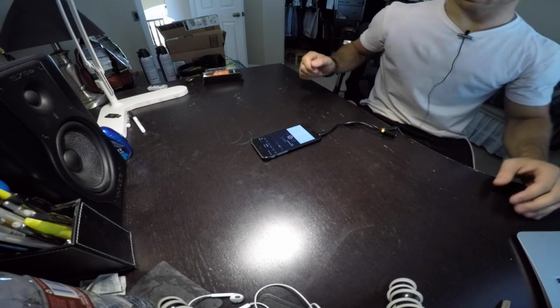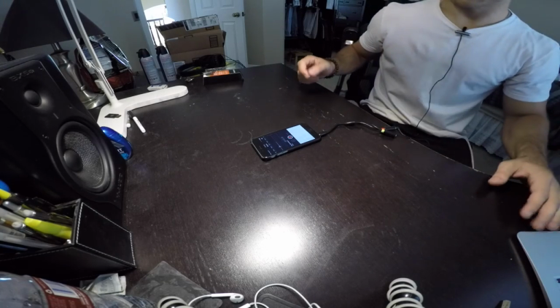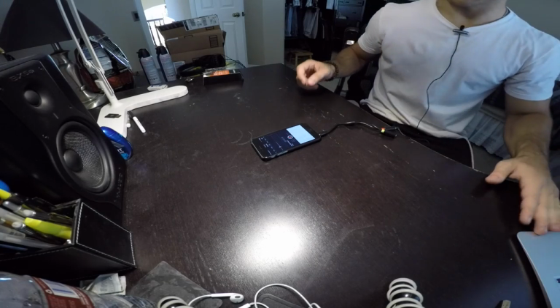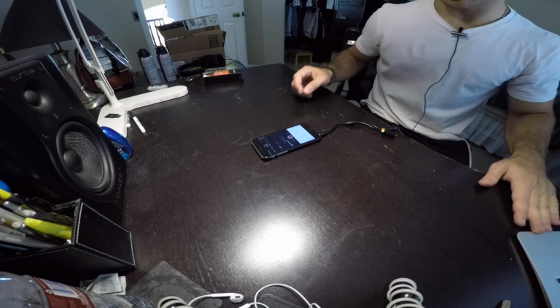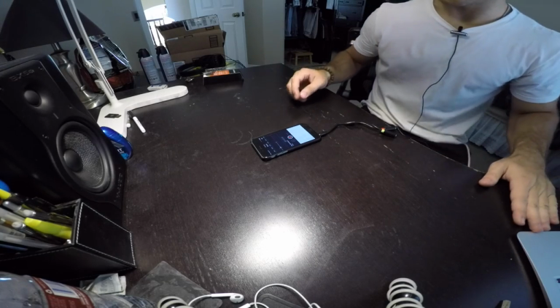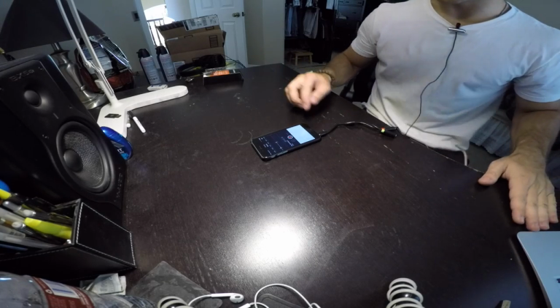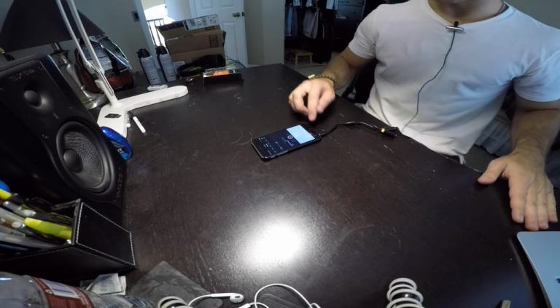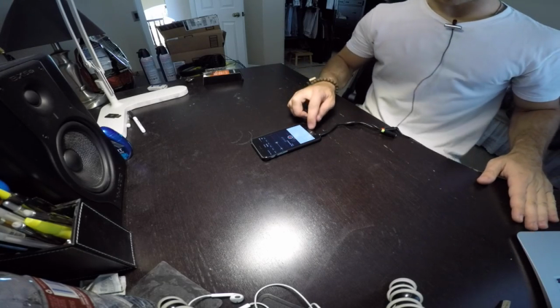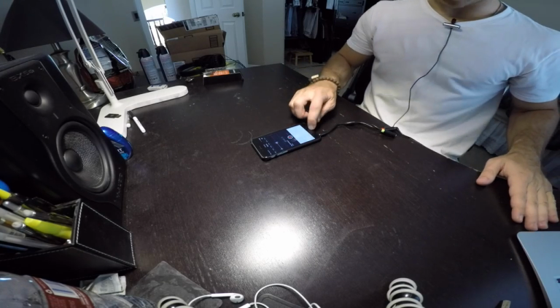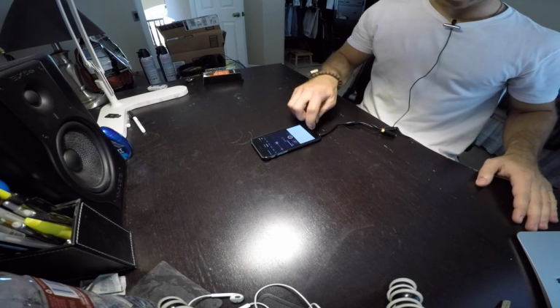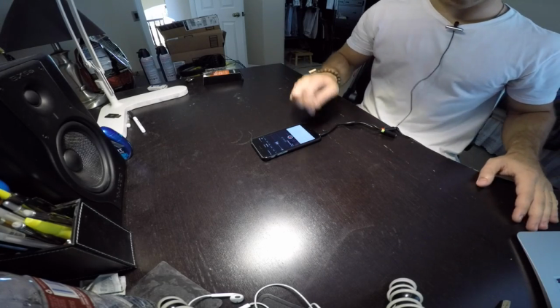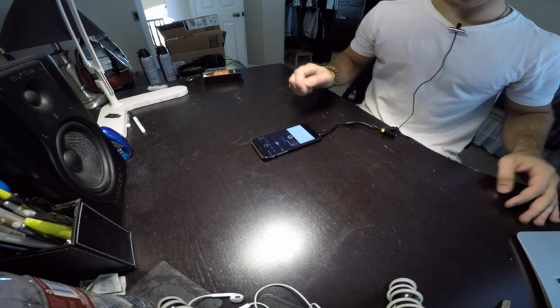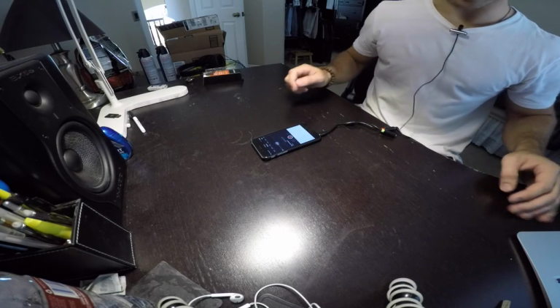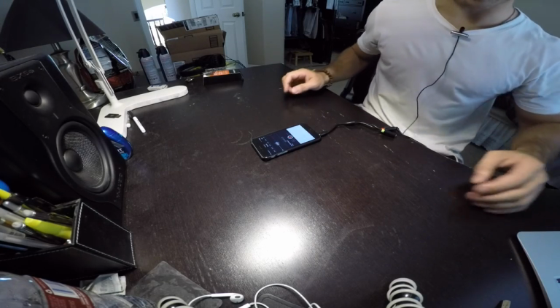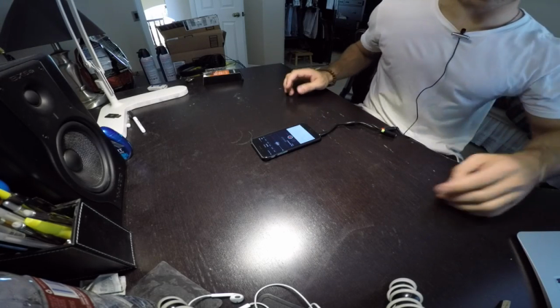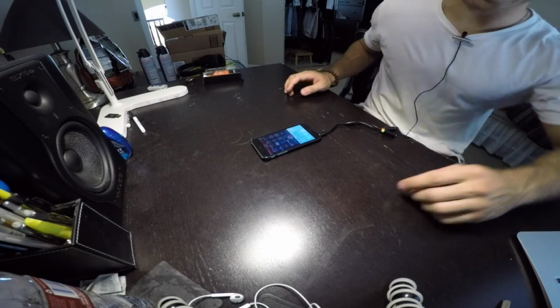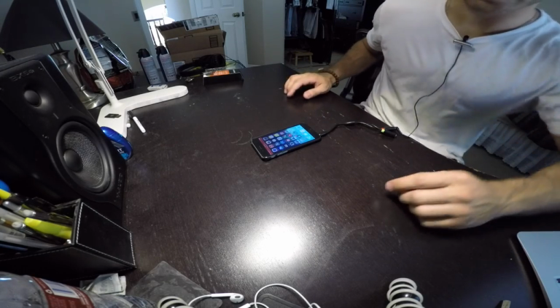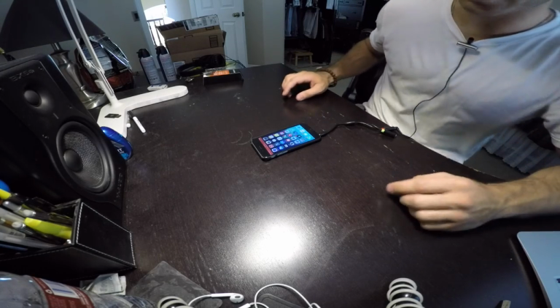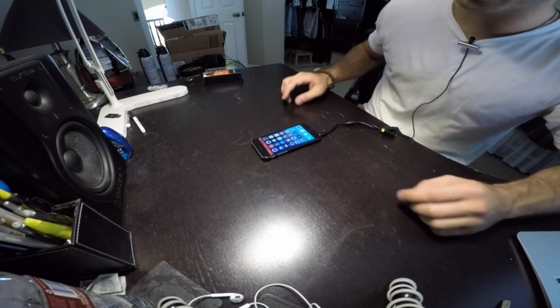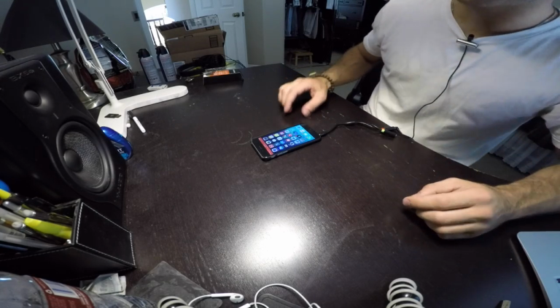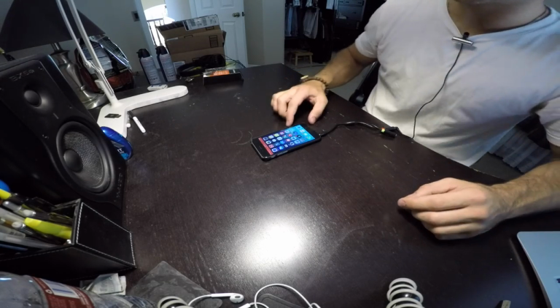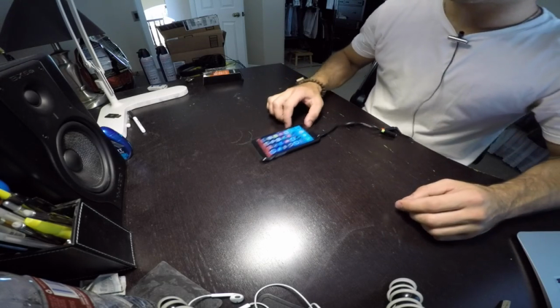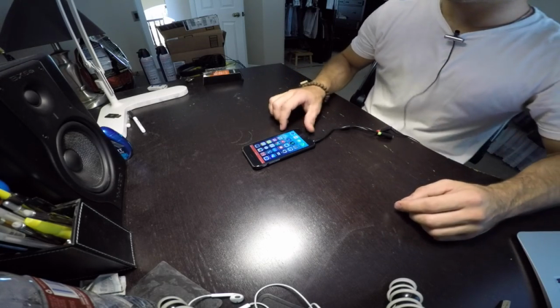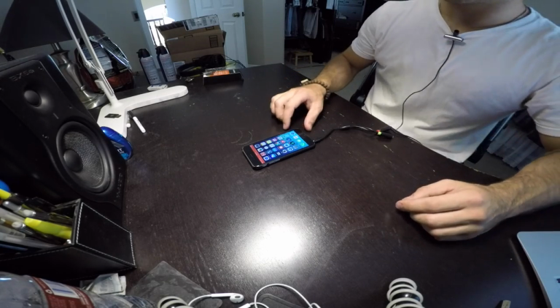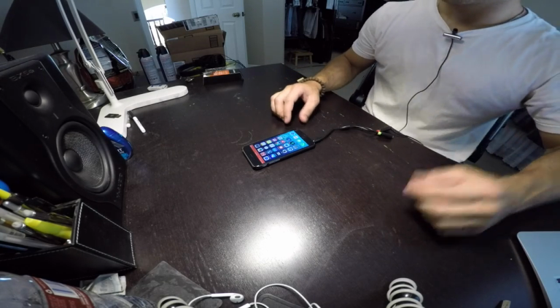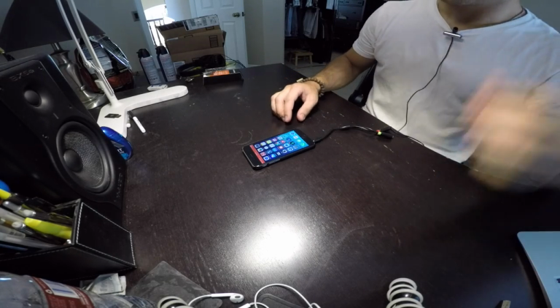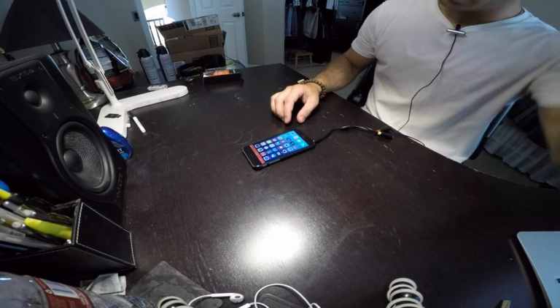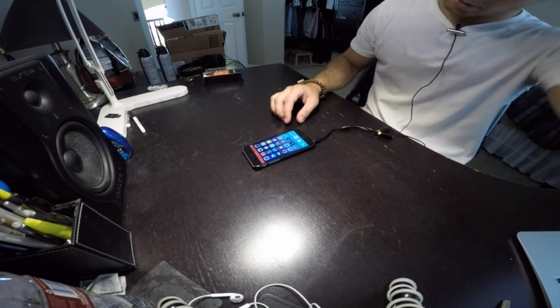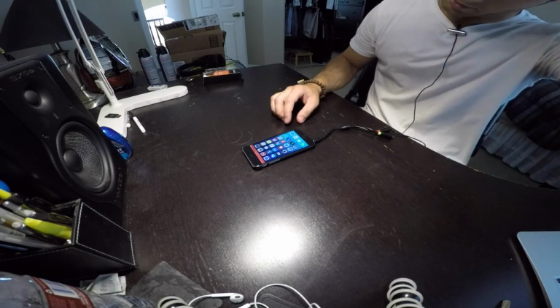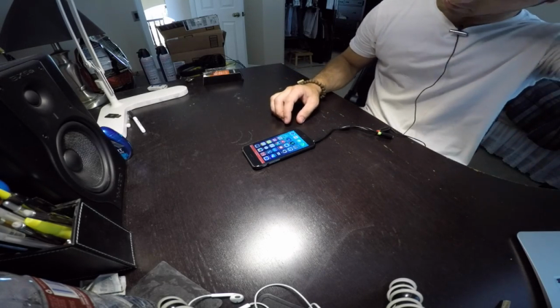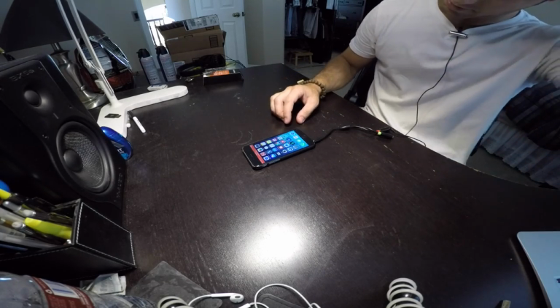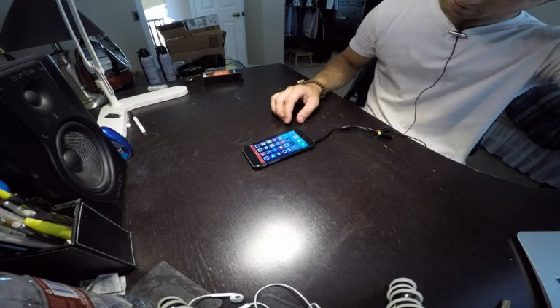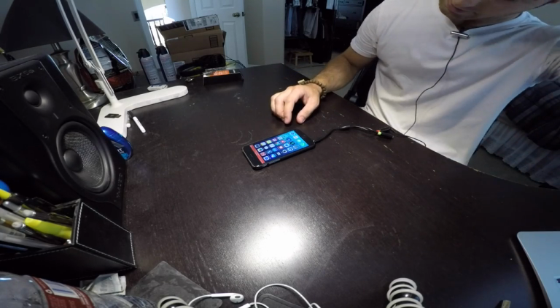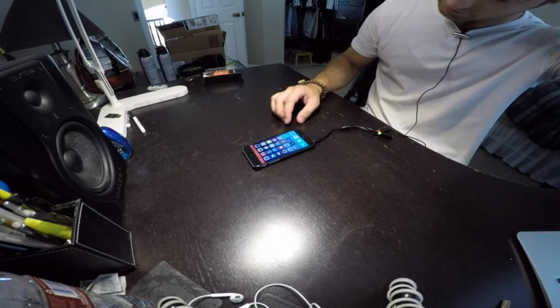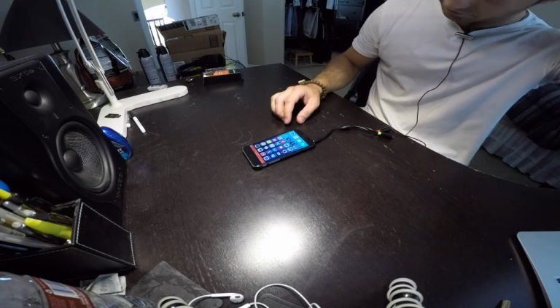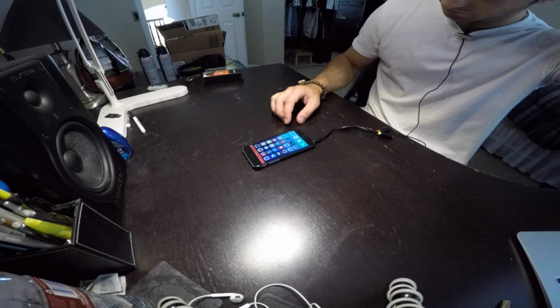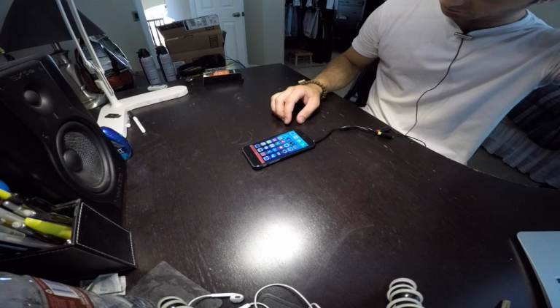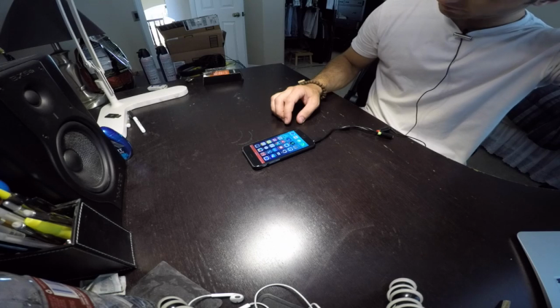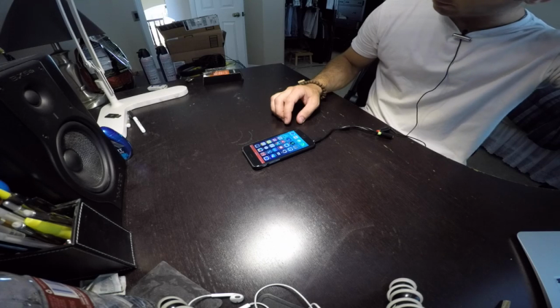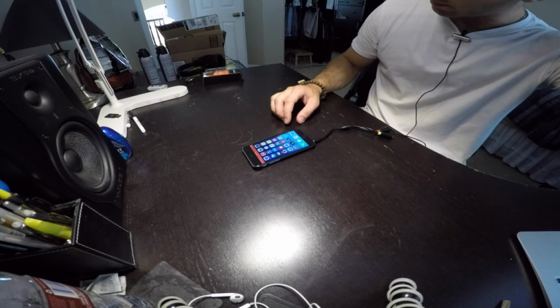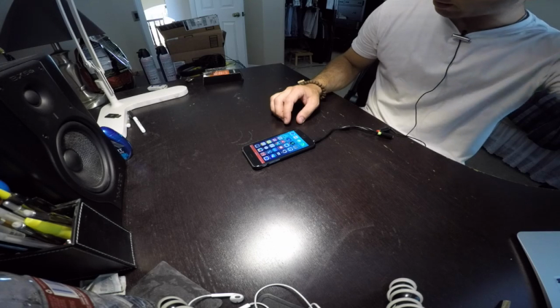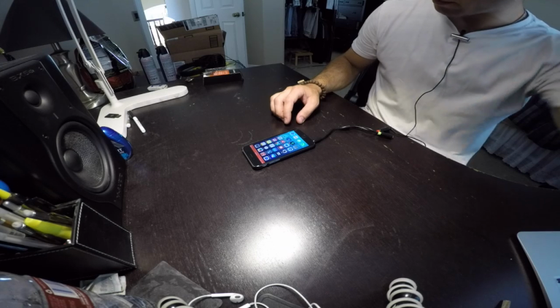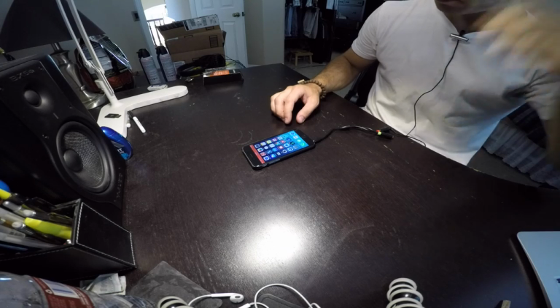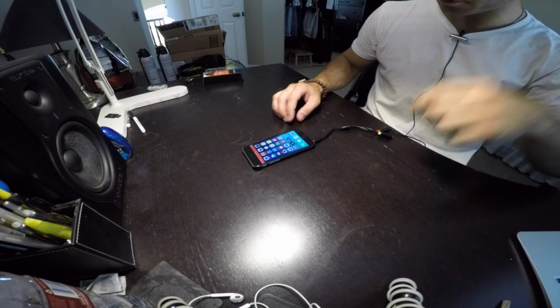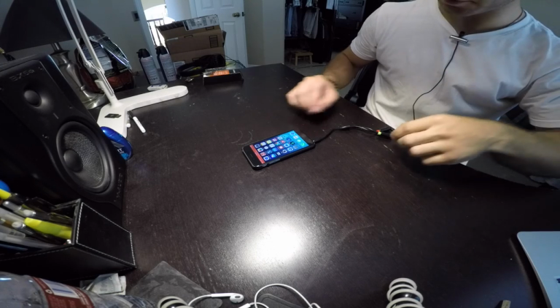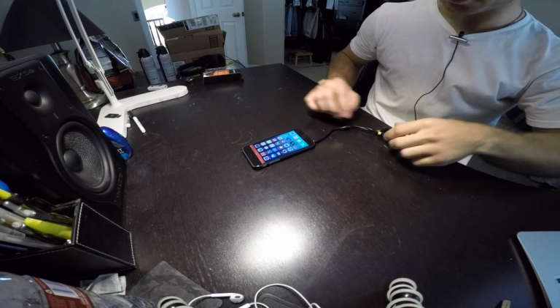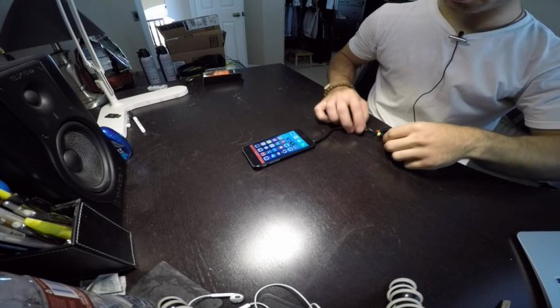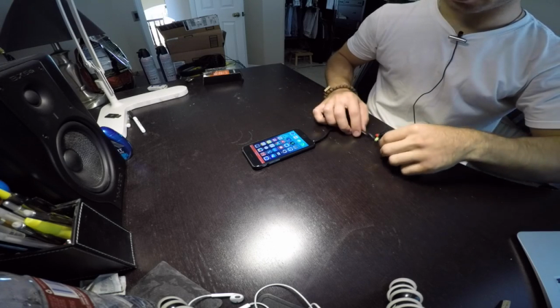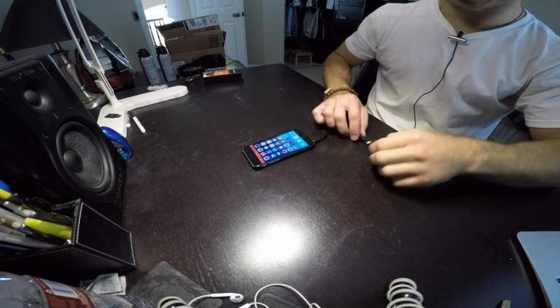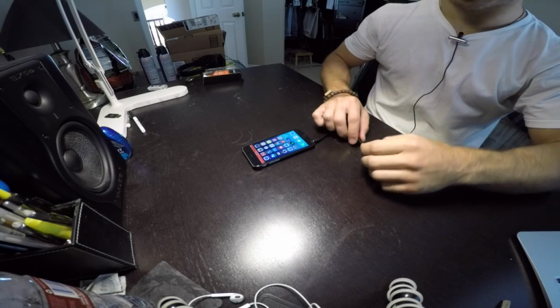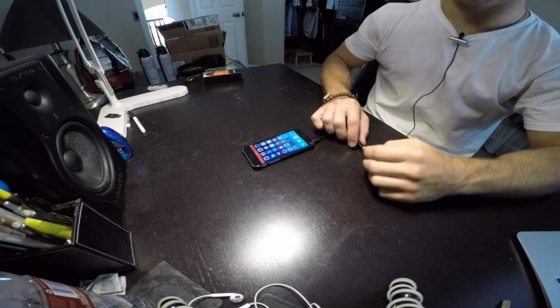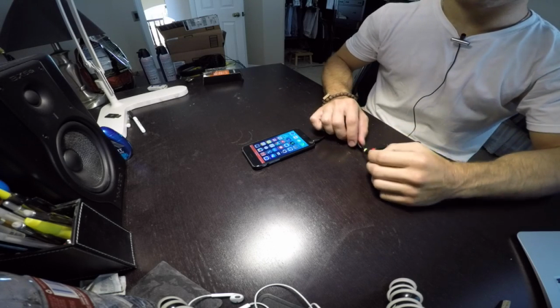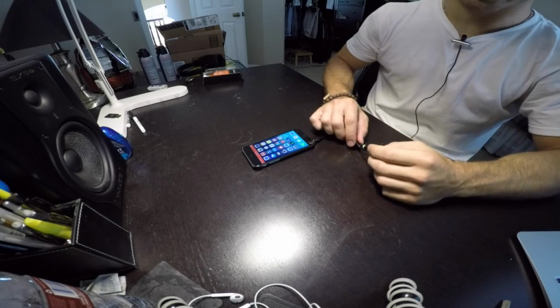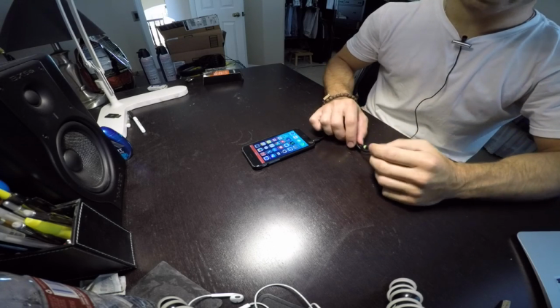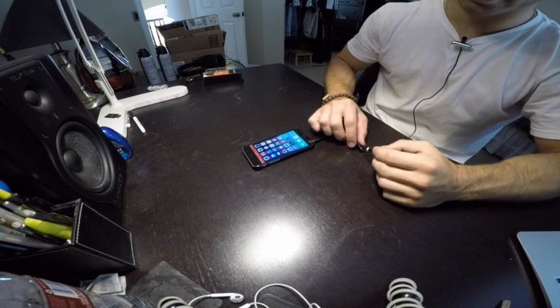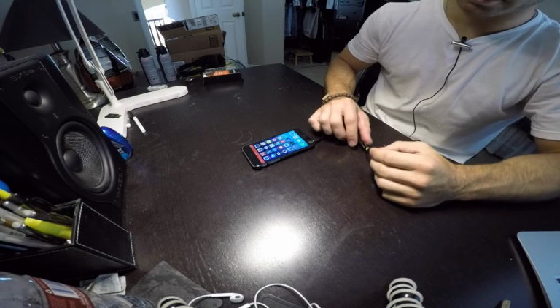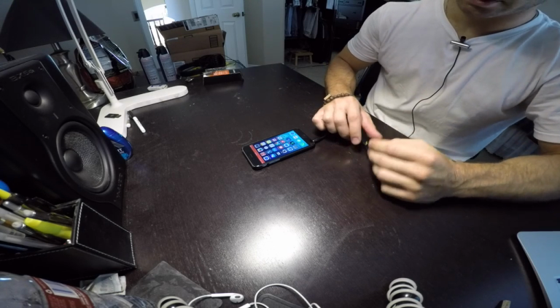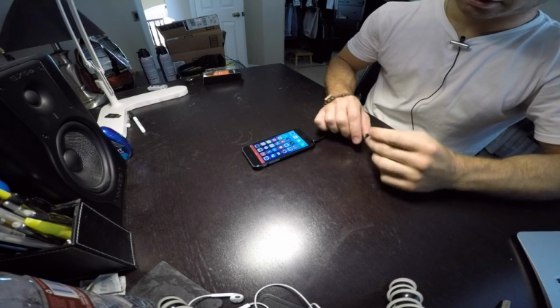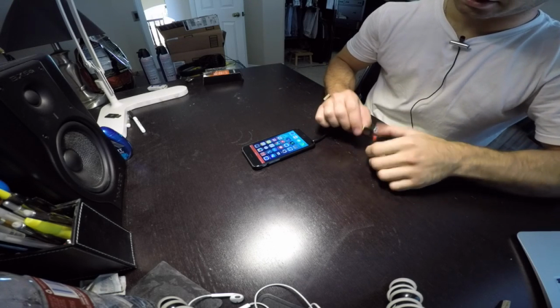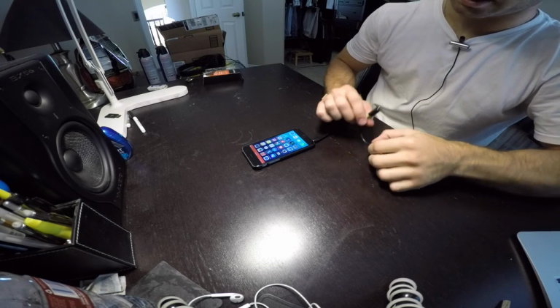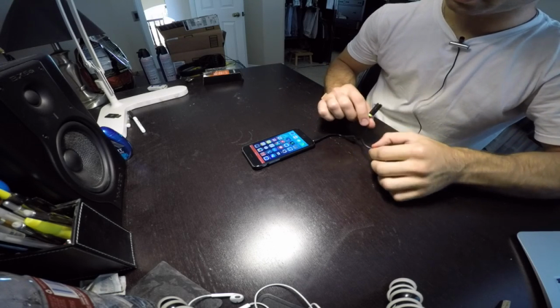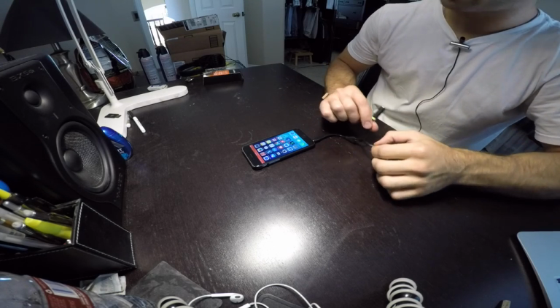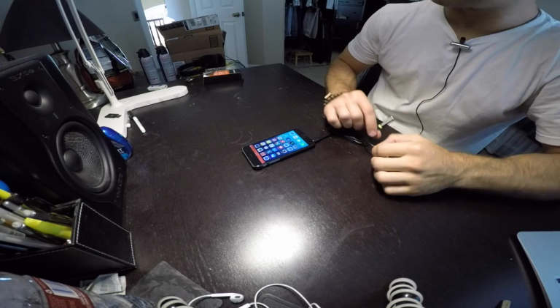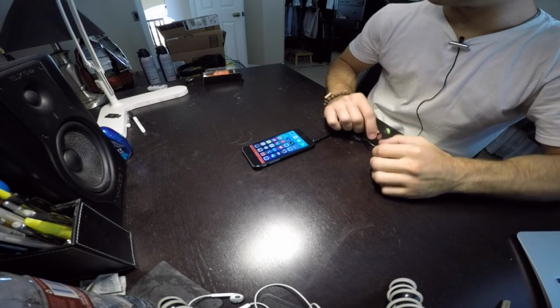Hey, what's going on guys? I'm here to bring you another video — how to connect your iPhone to an external mic and headphones.